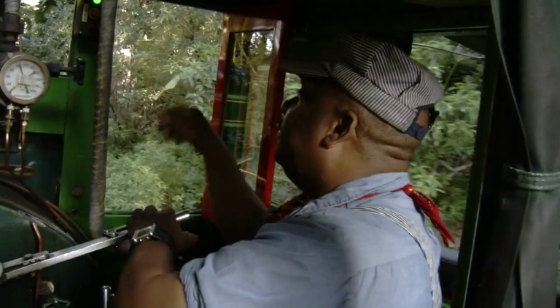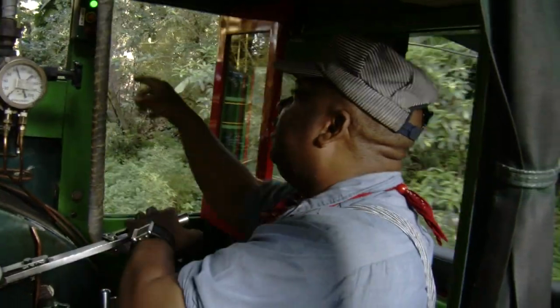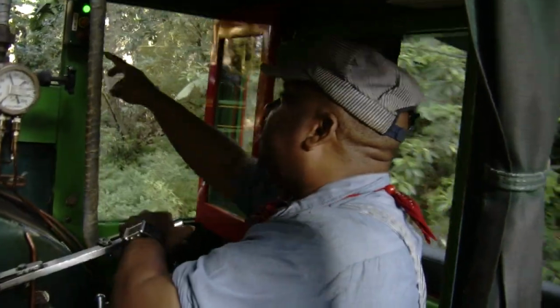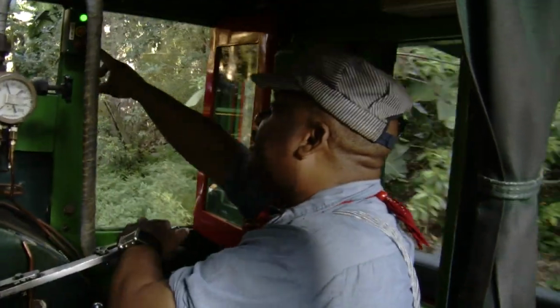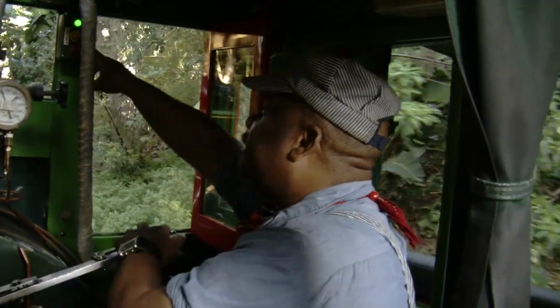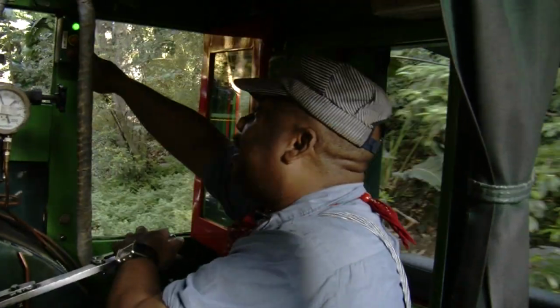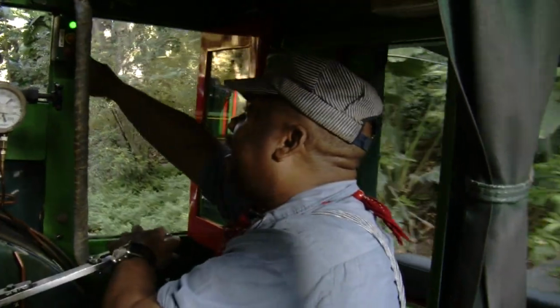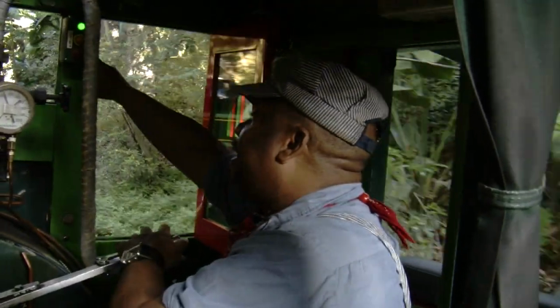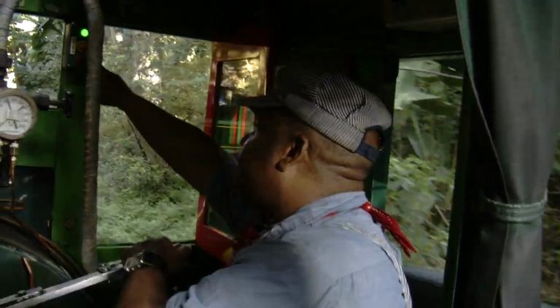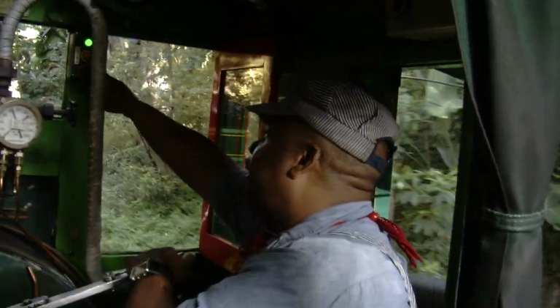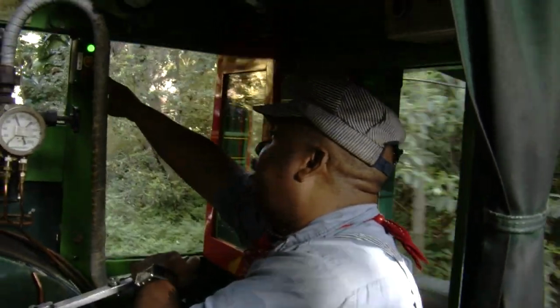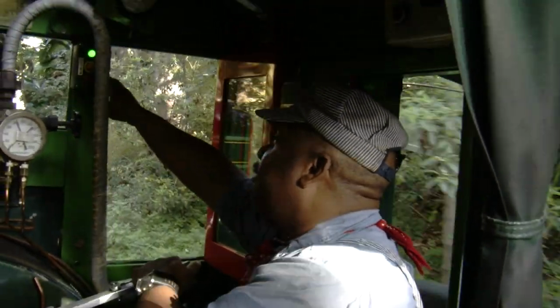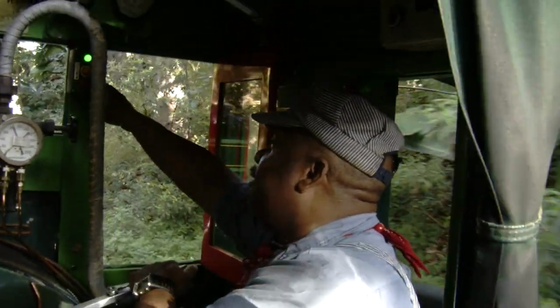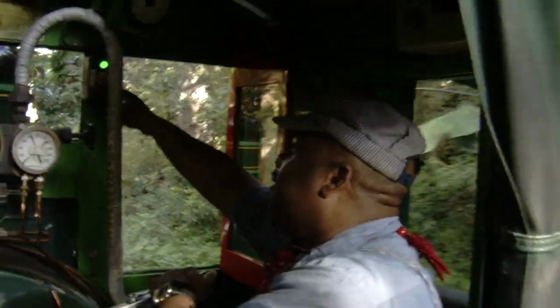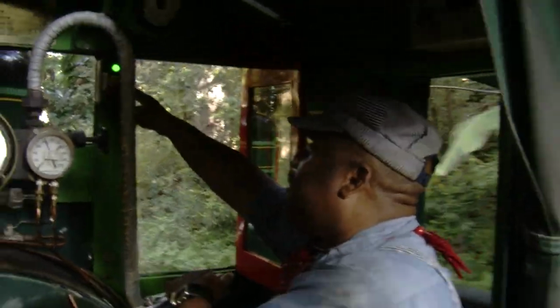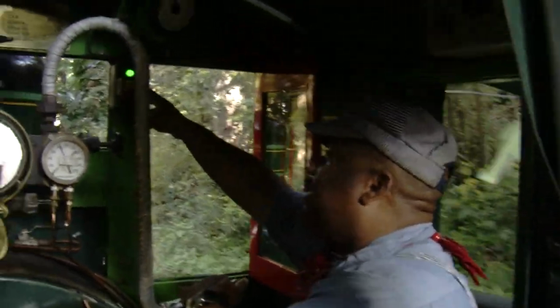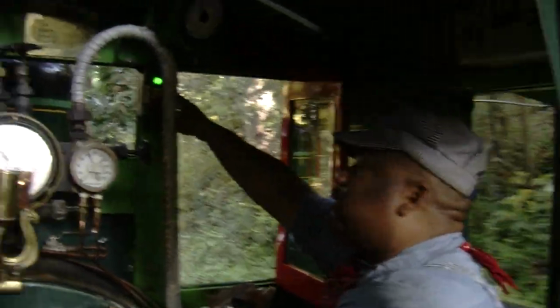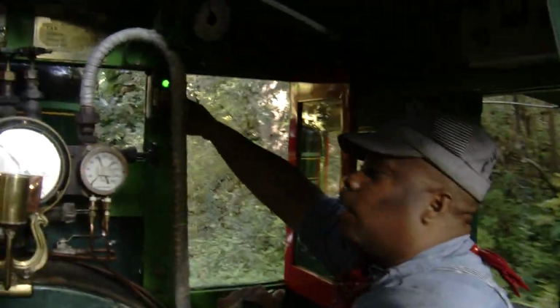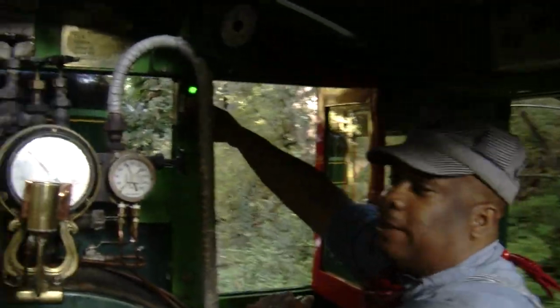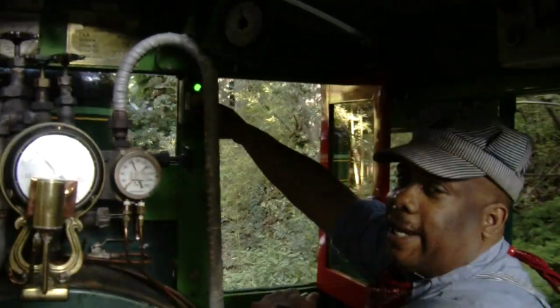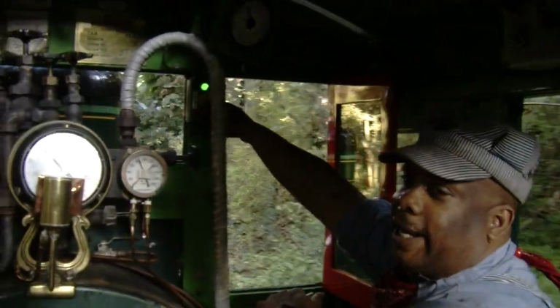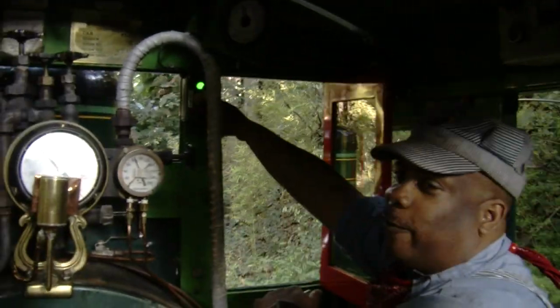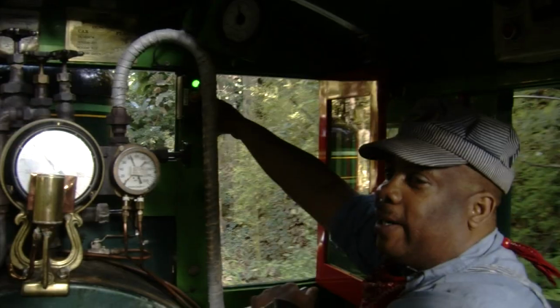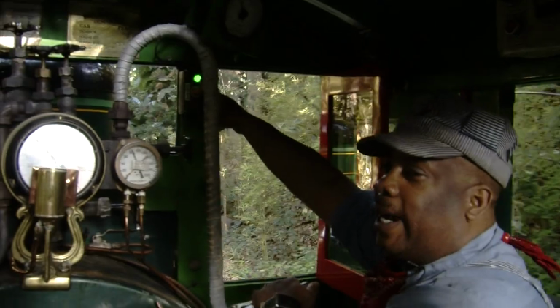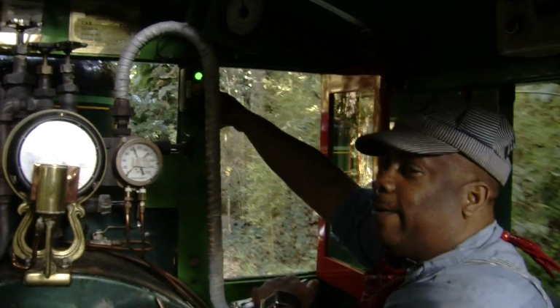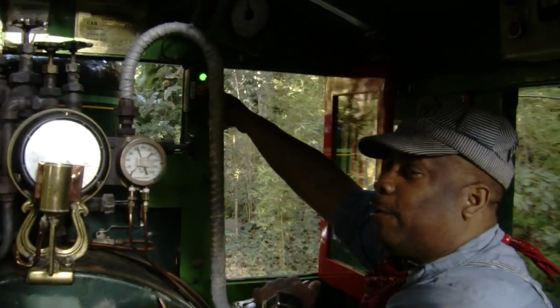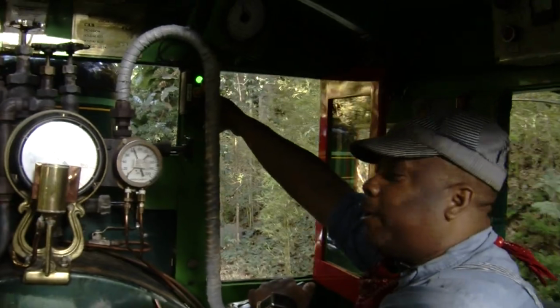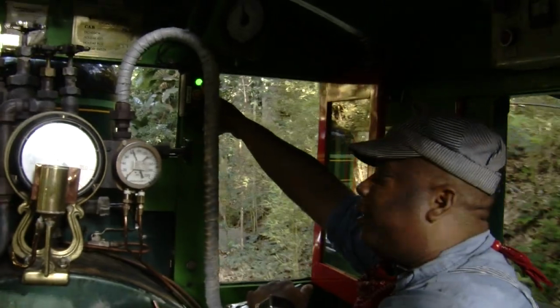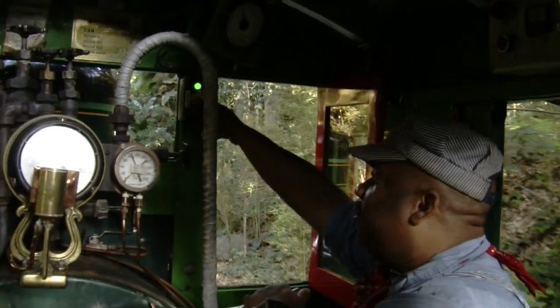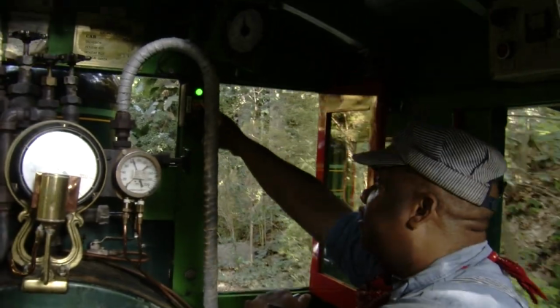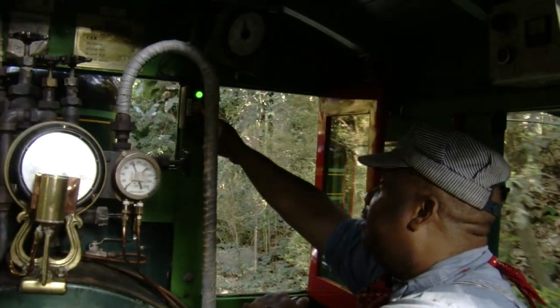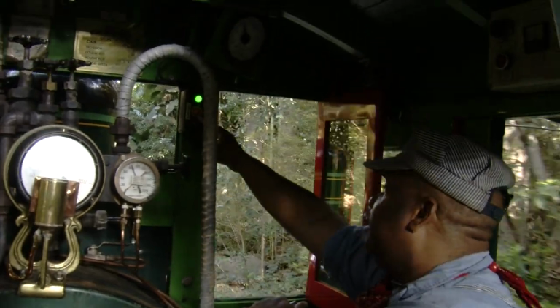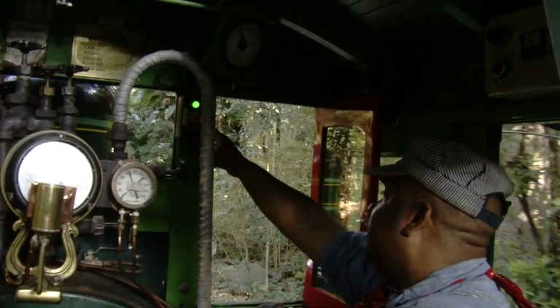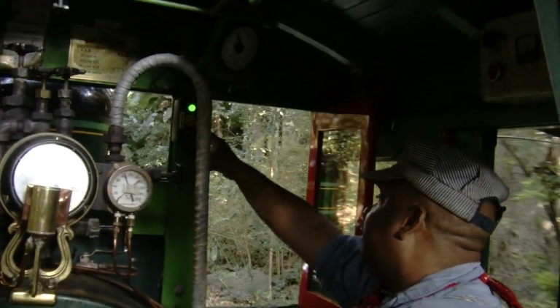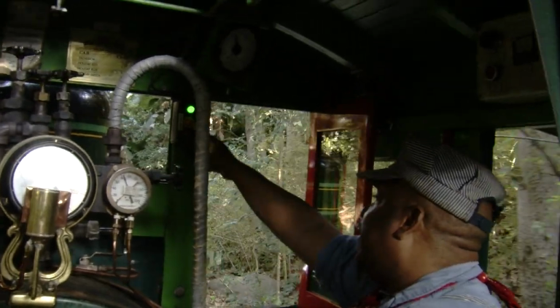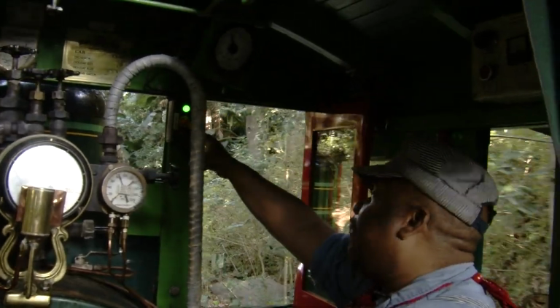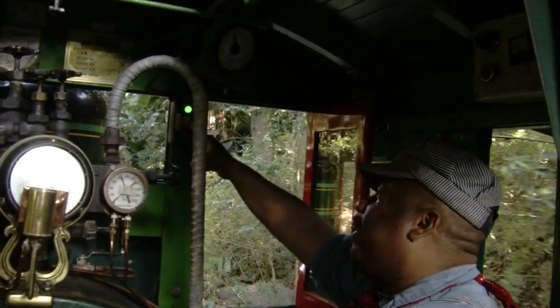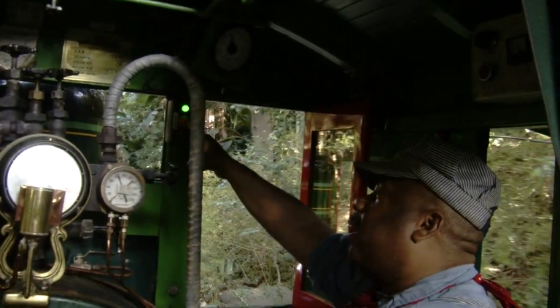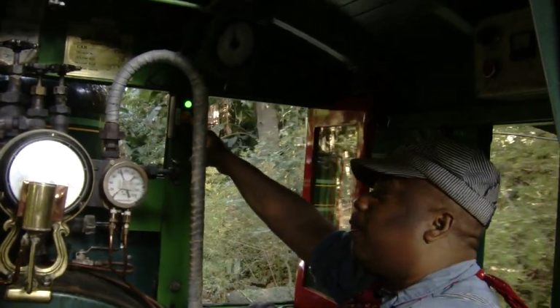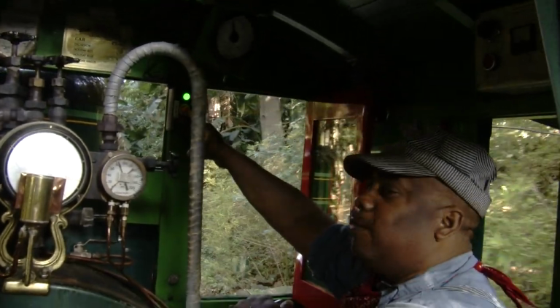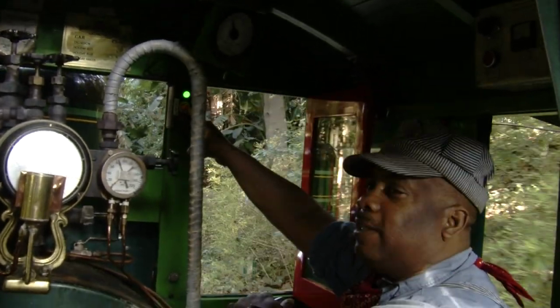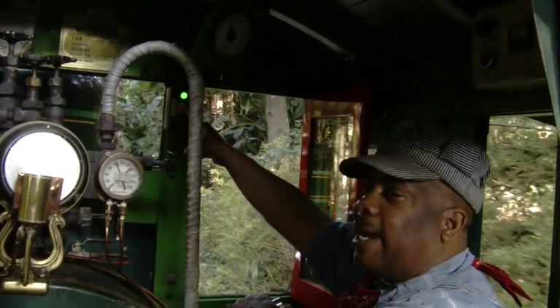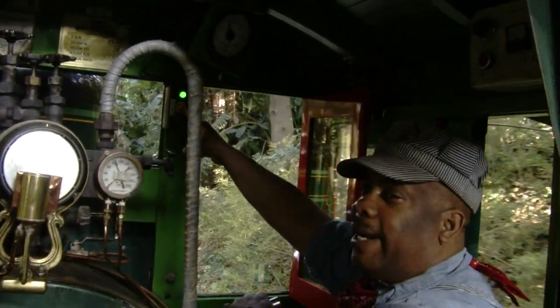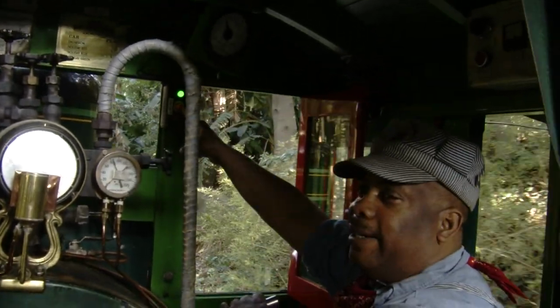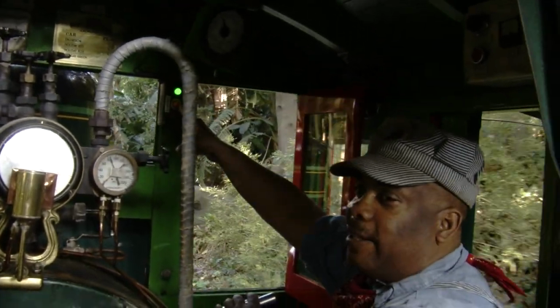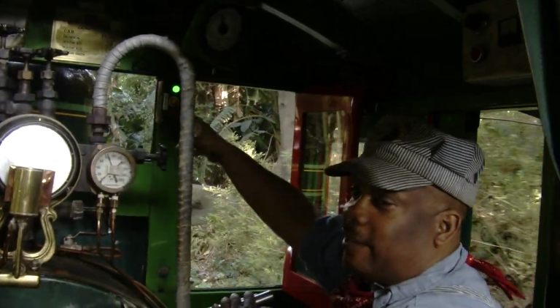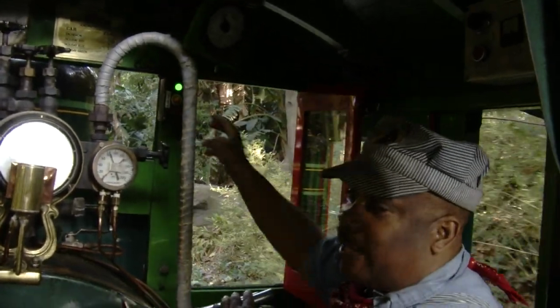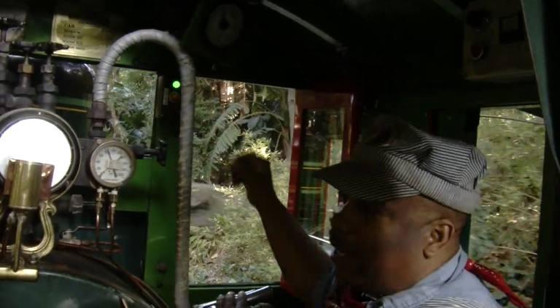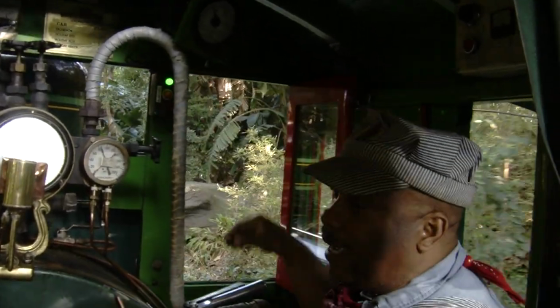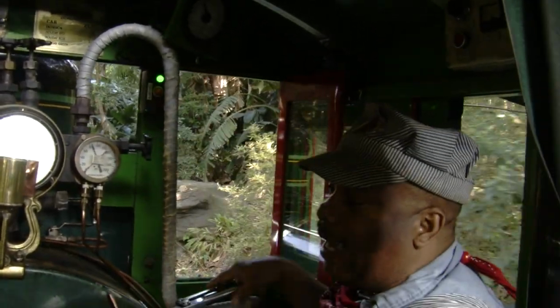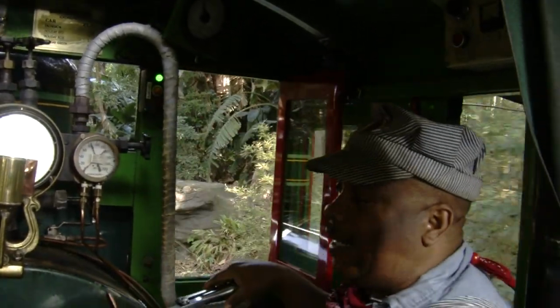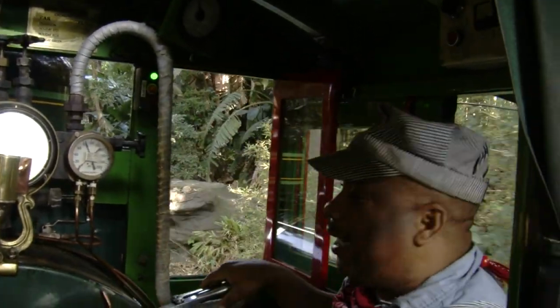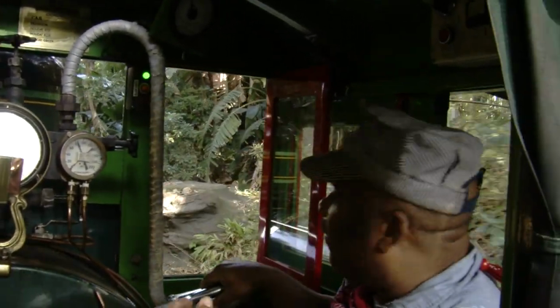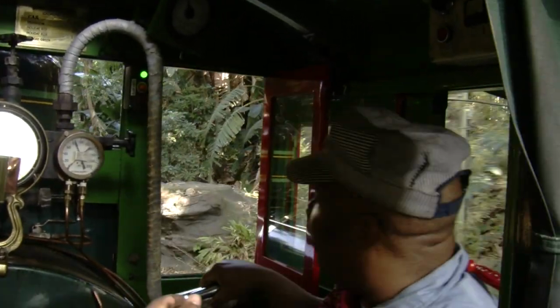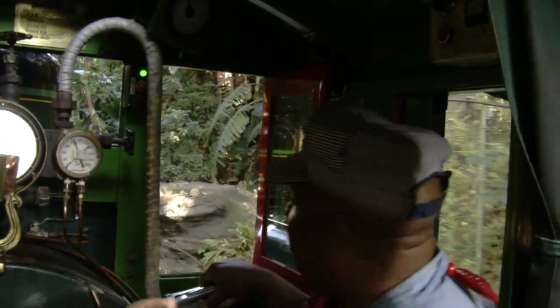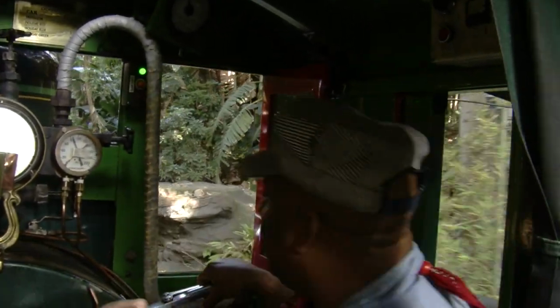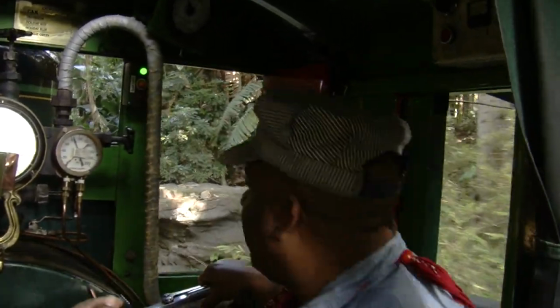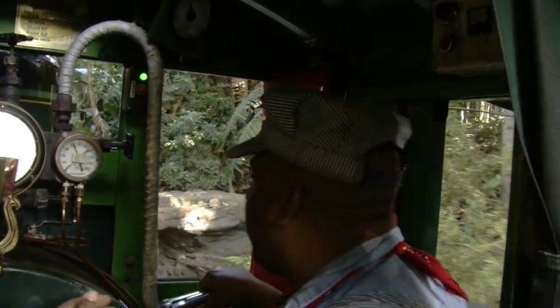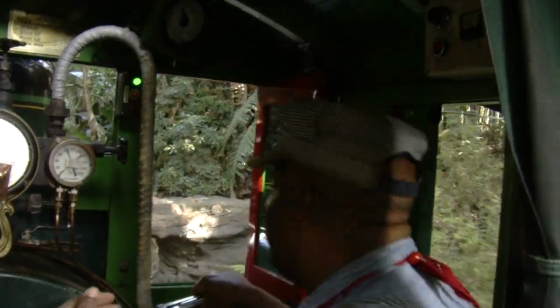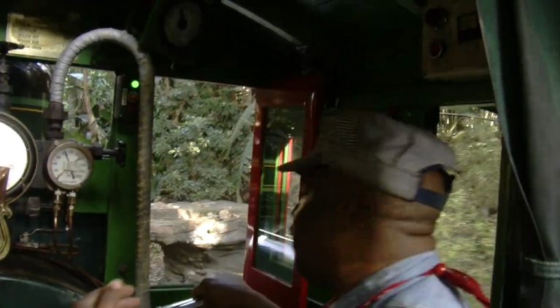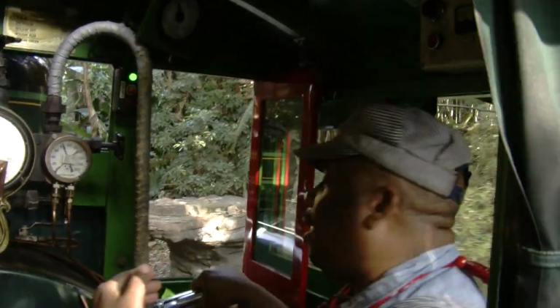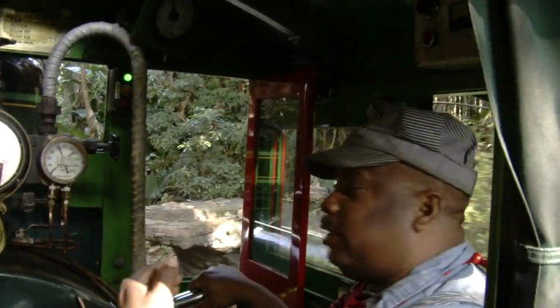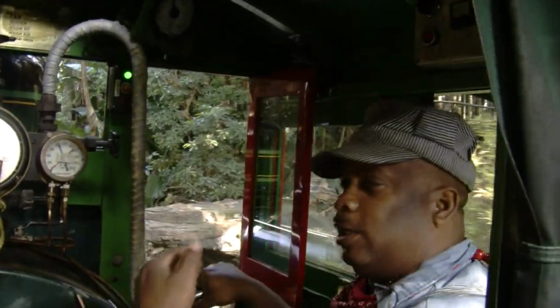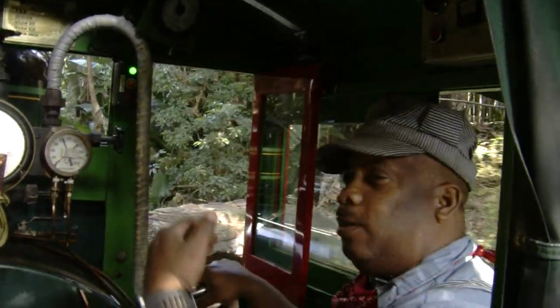You can see the lights right here. As long as I've got a green light, we're good. If I have a yellow light, then I can't leave out of that block zone.